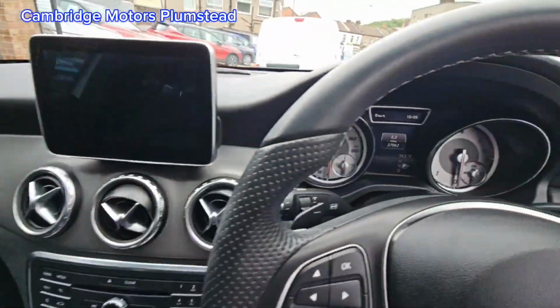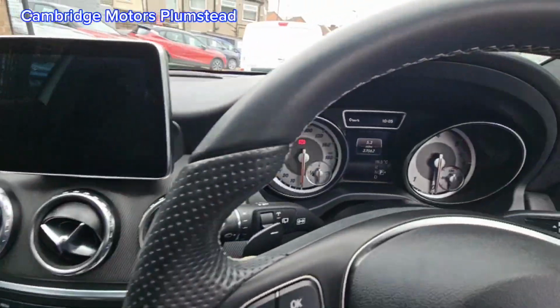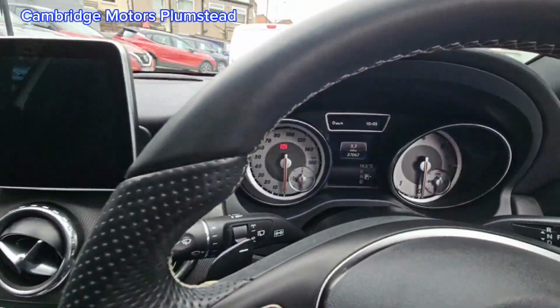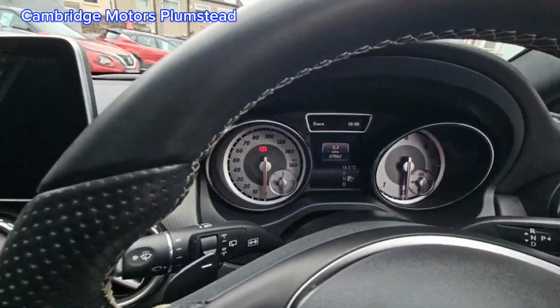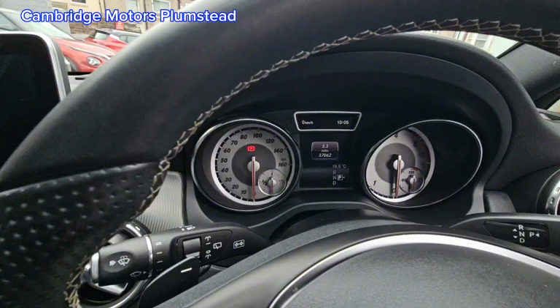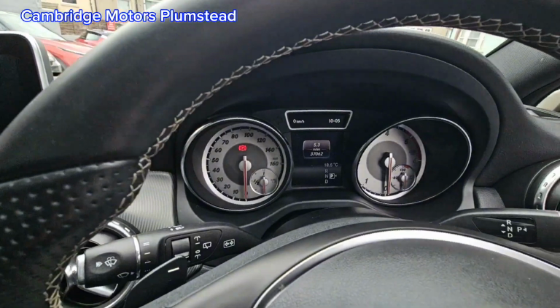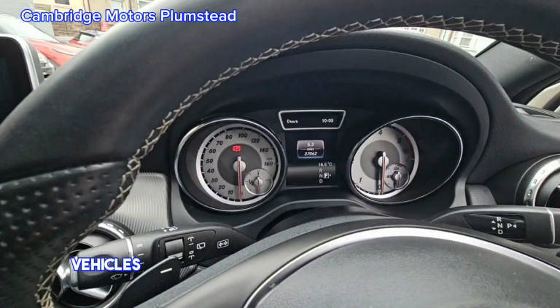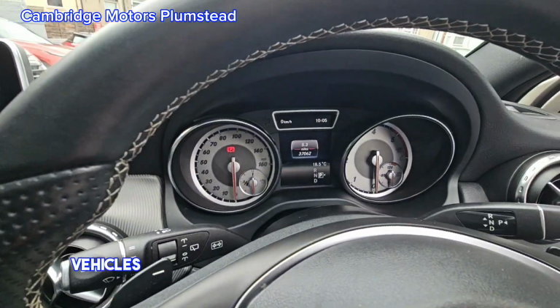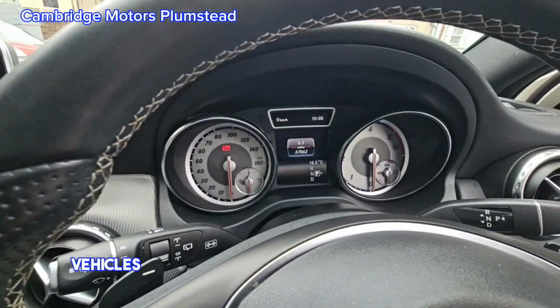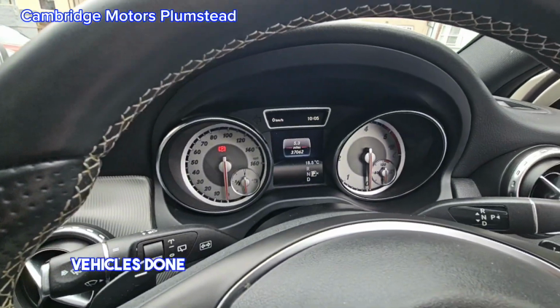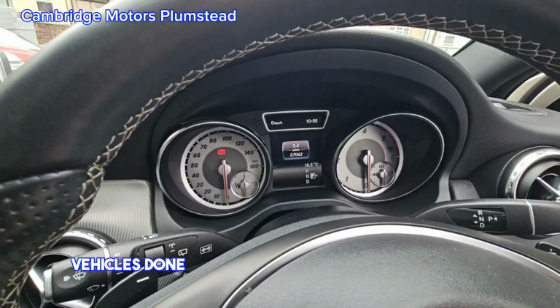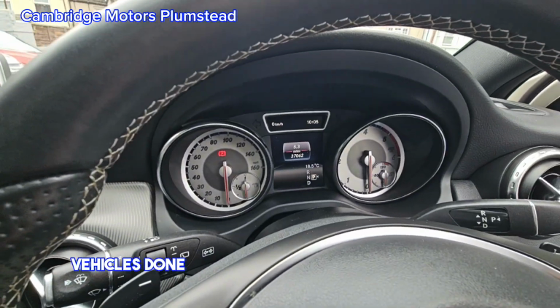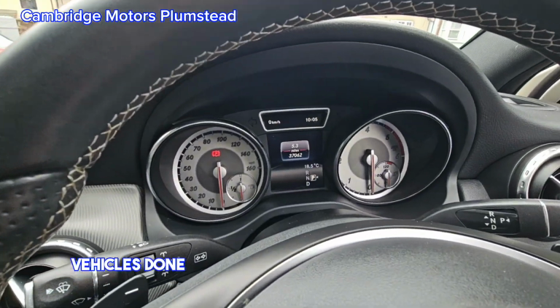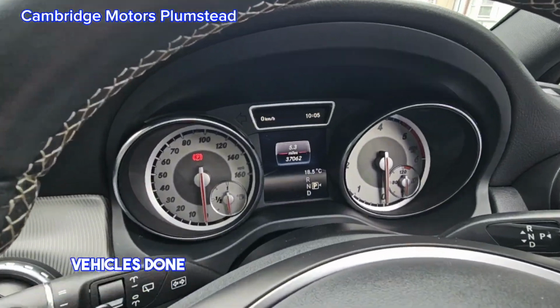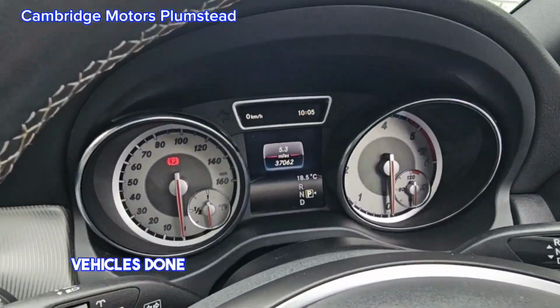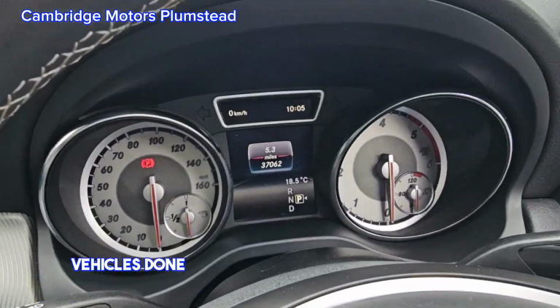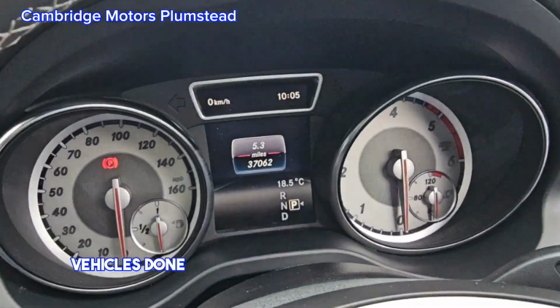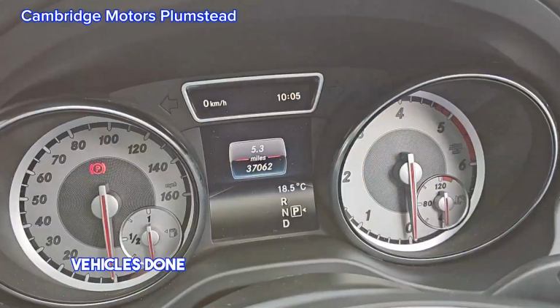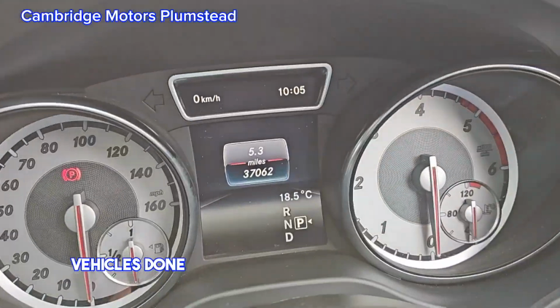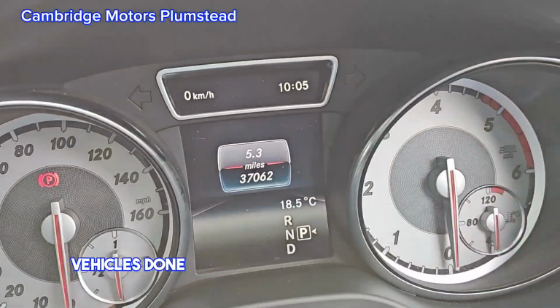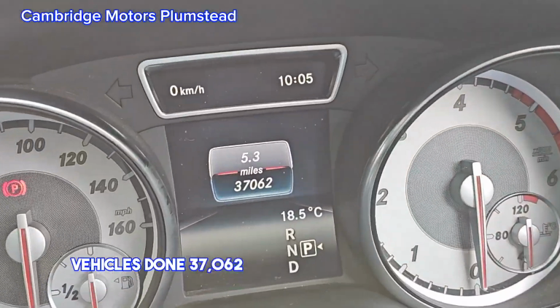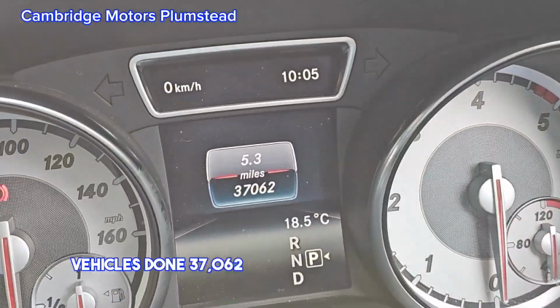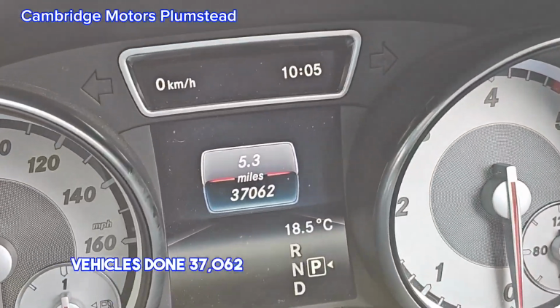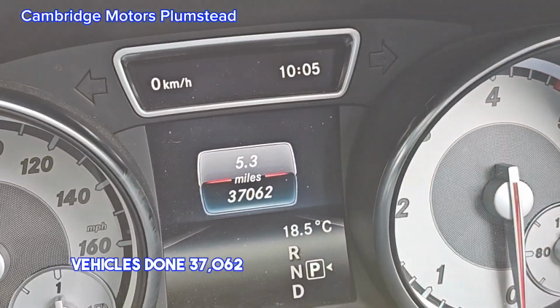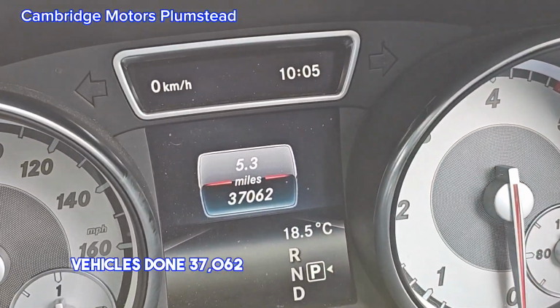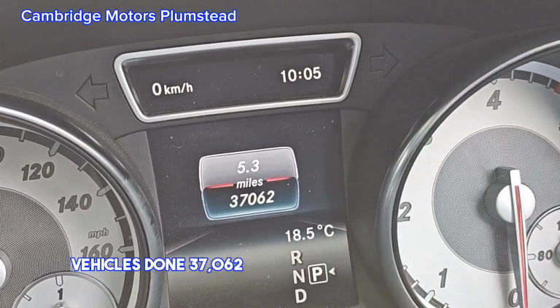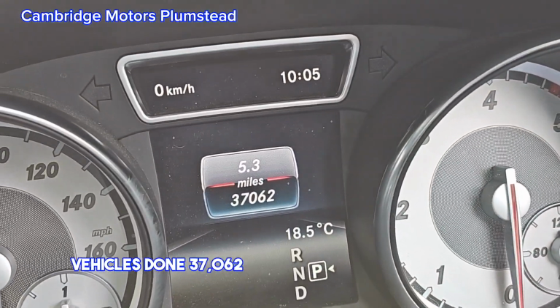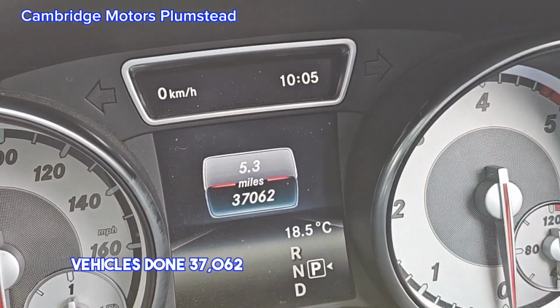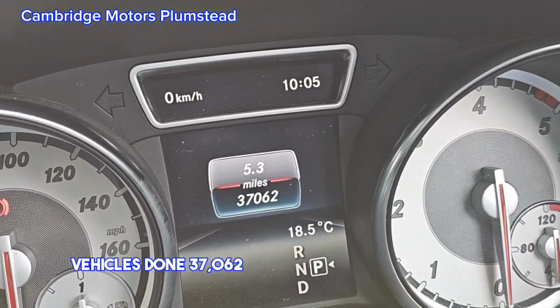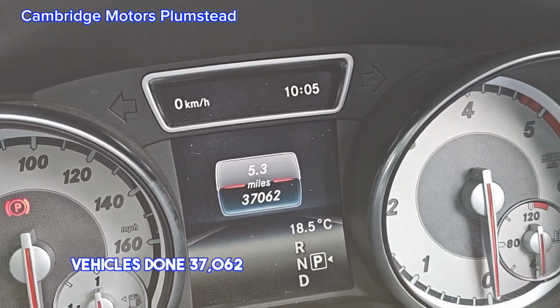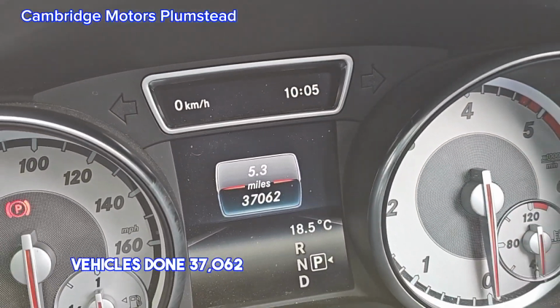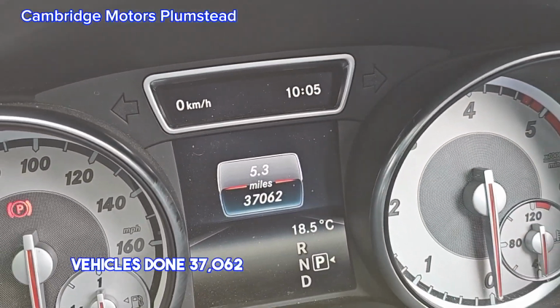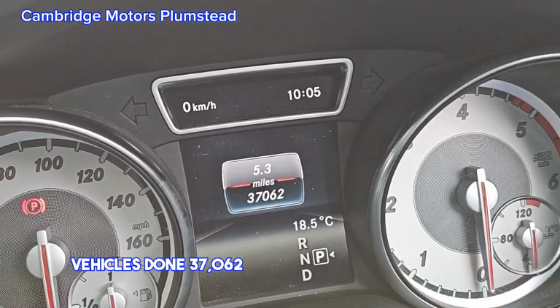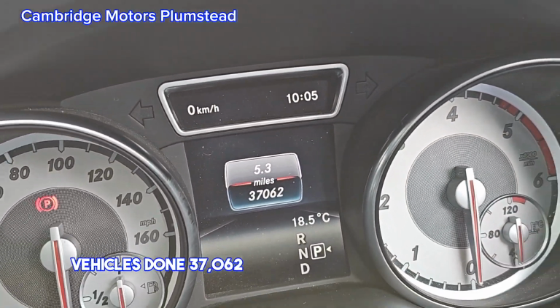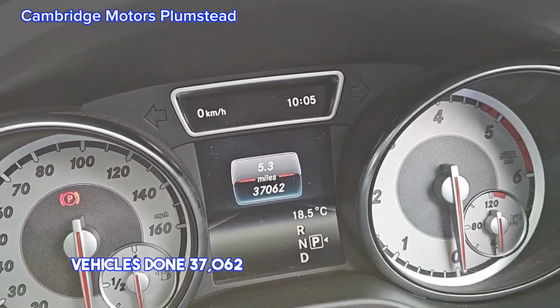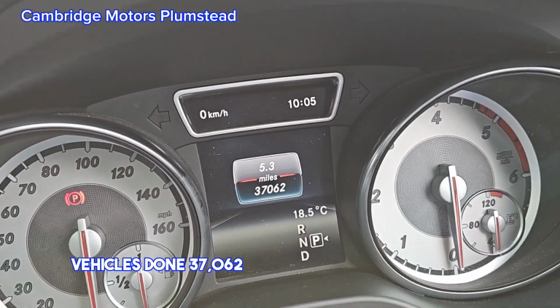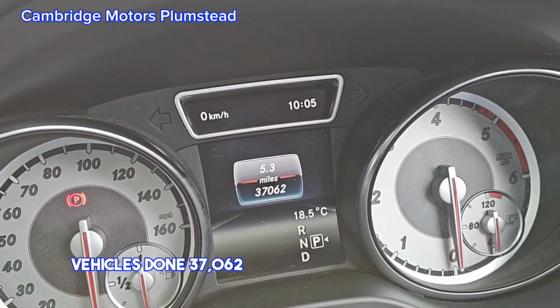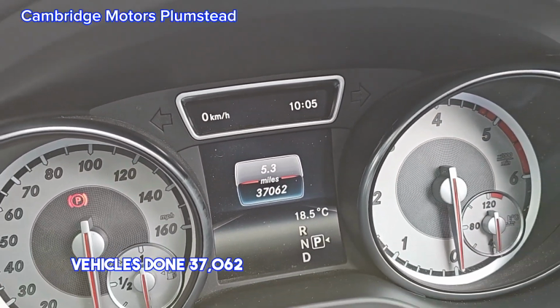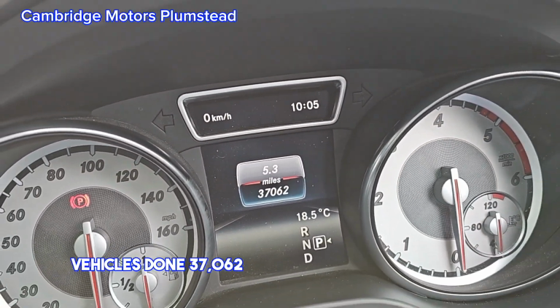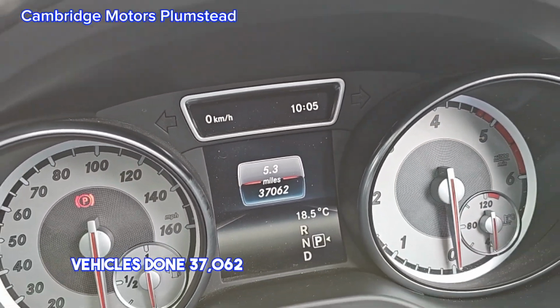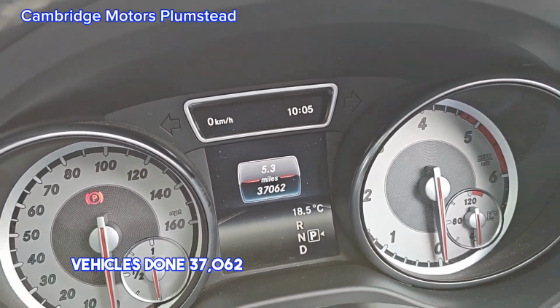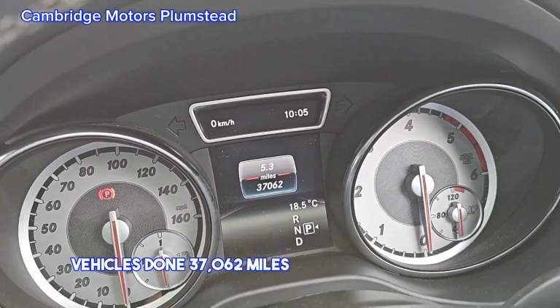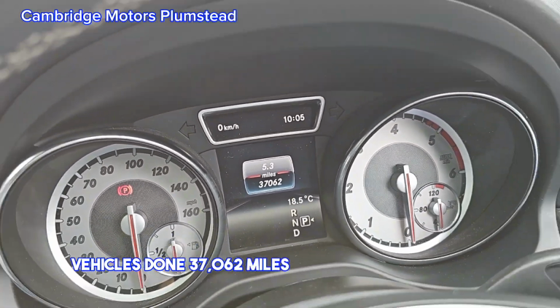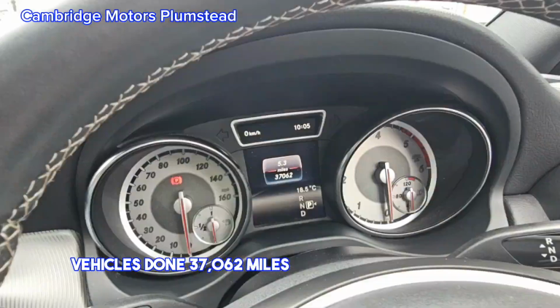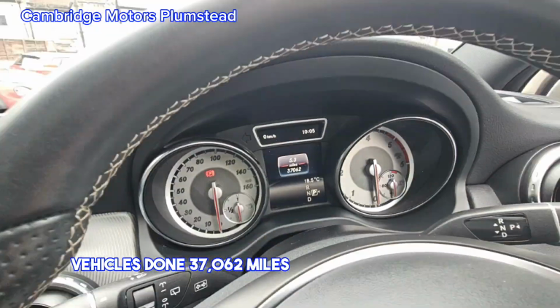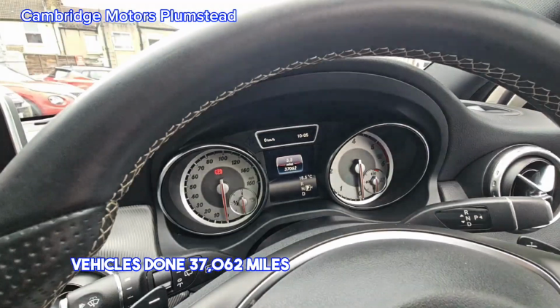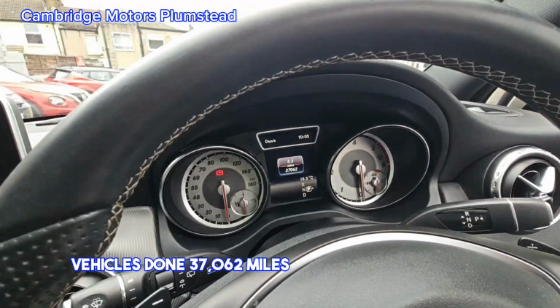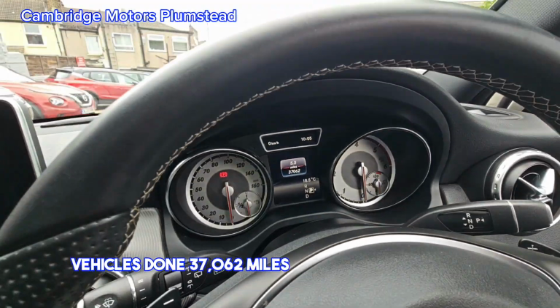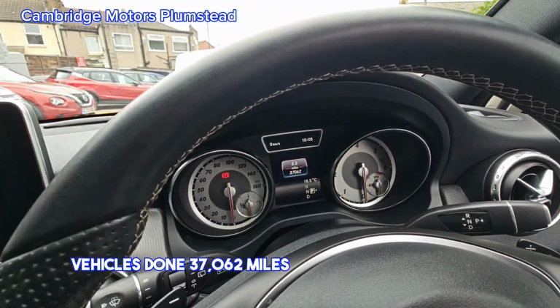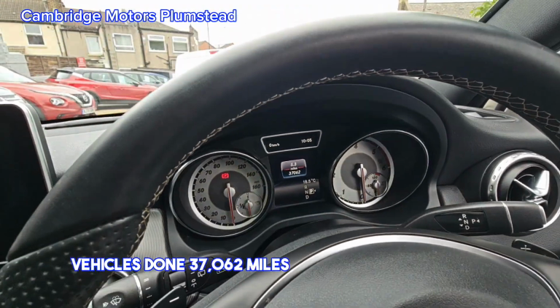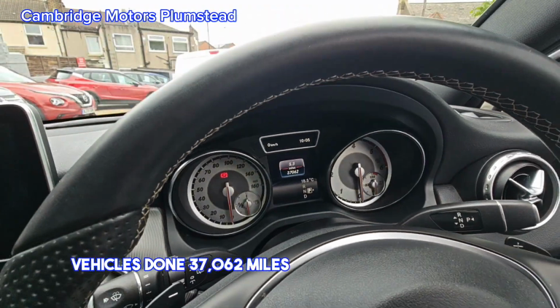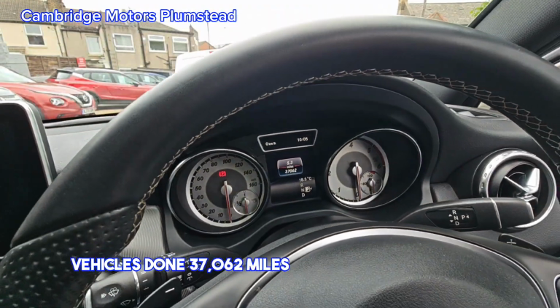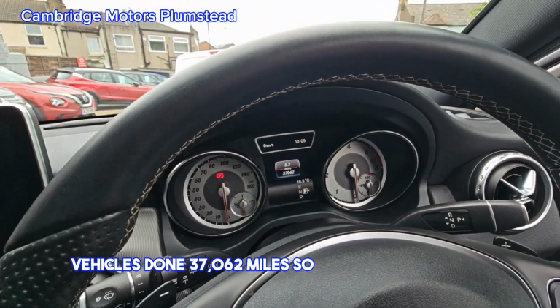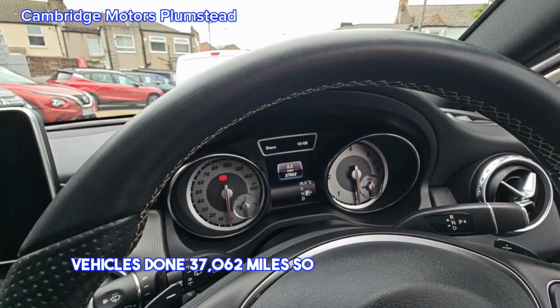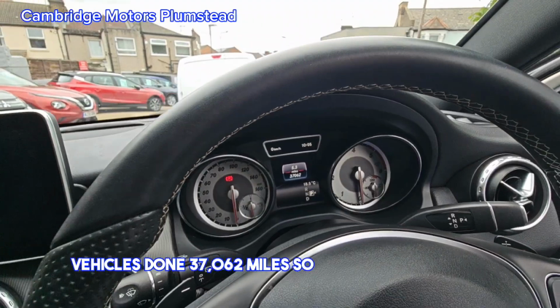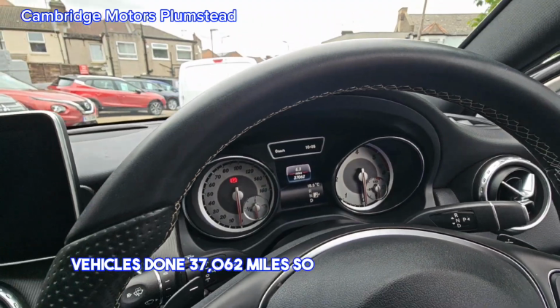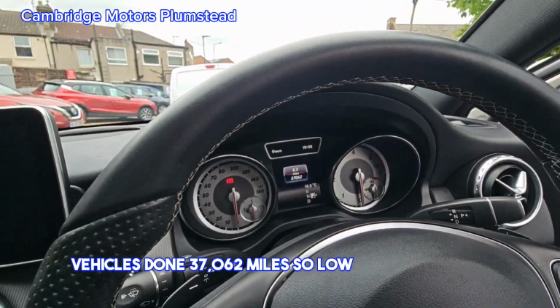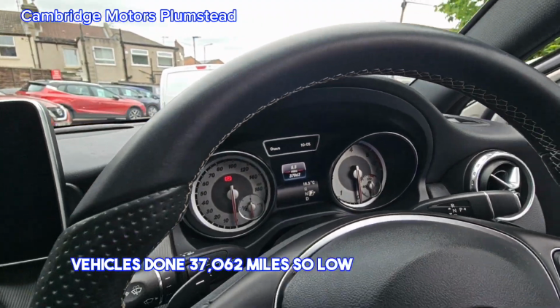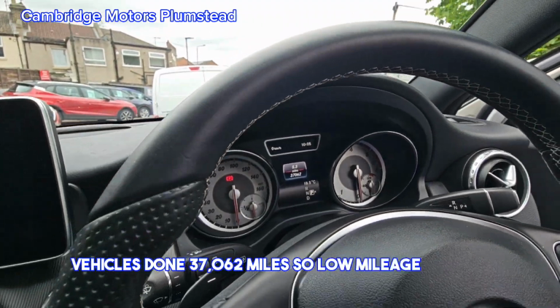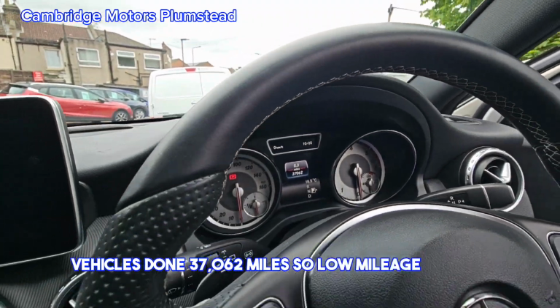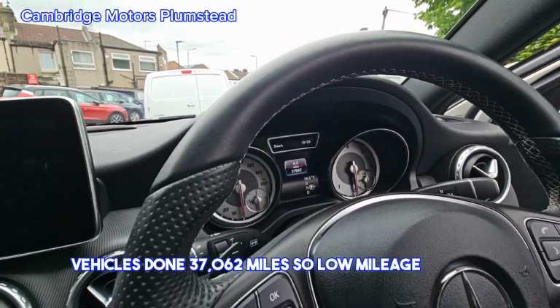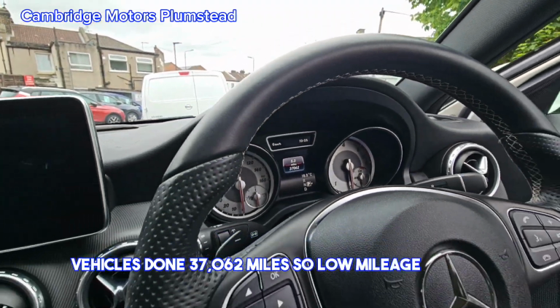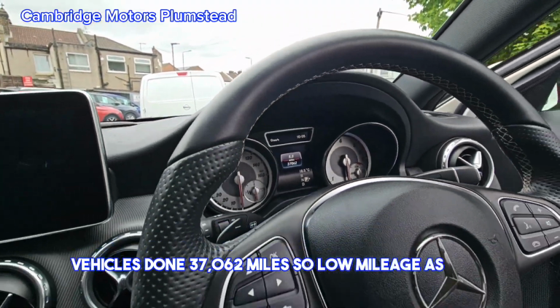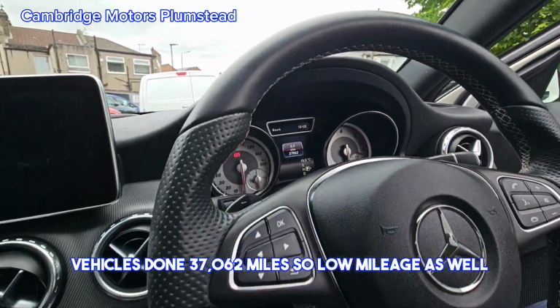The vehicle has done 37,062 miles, so low mileage as well.